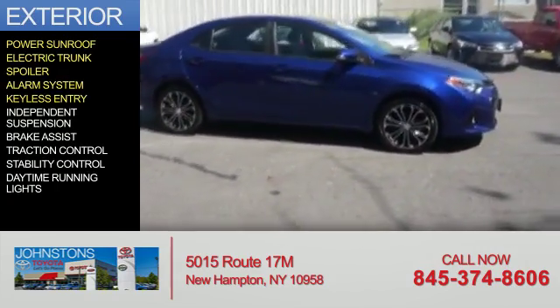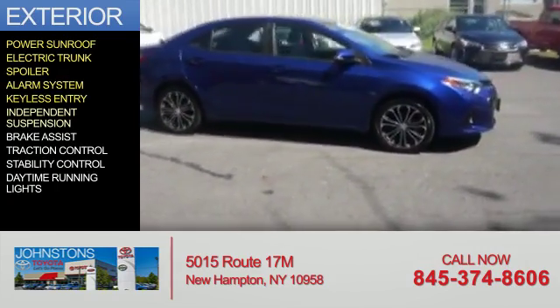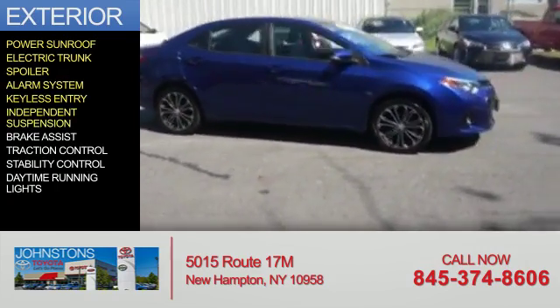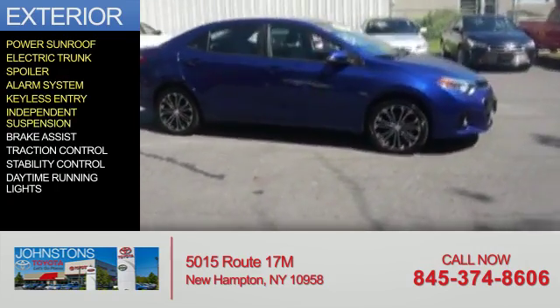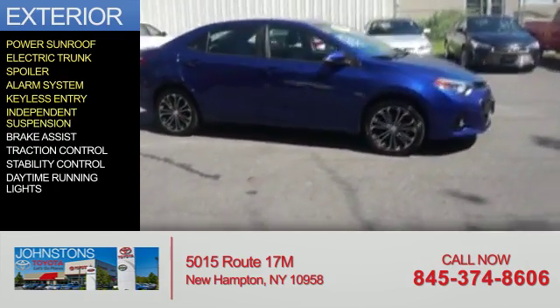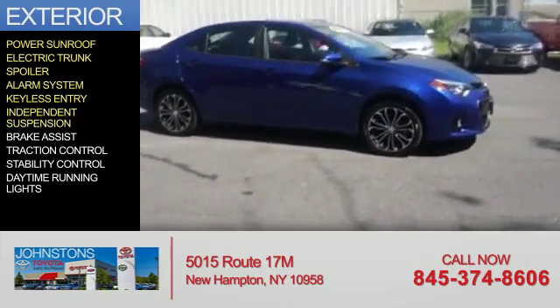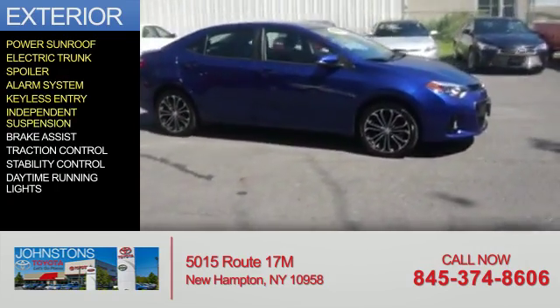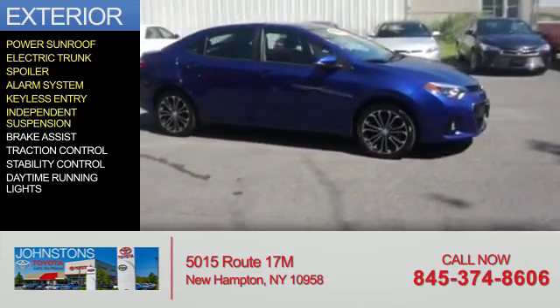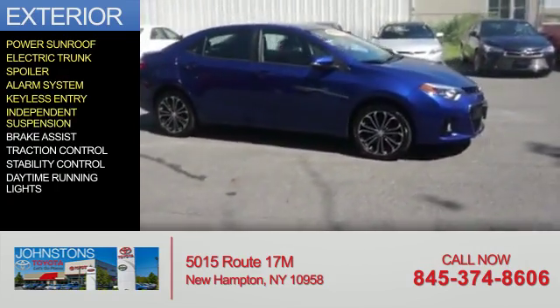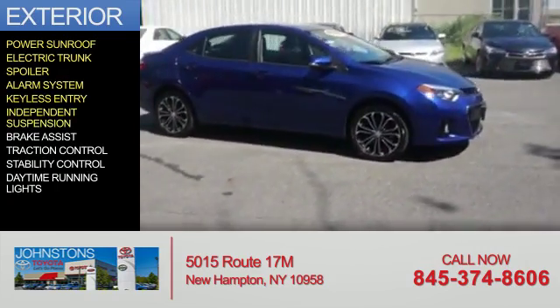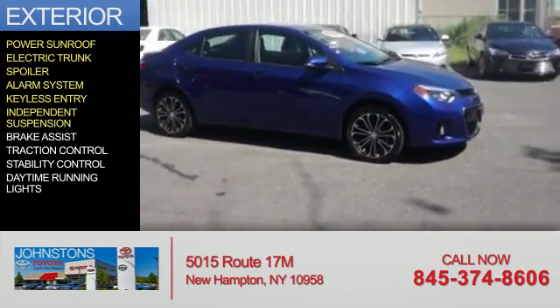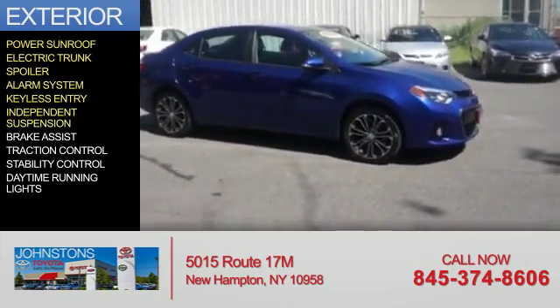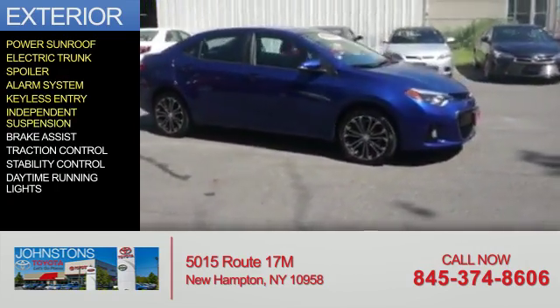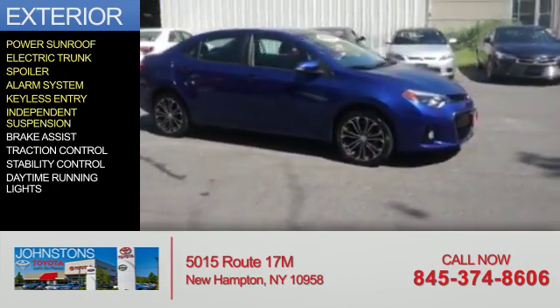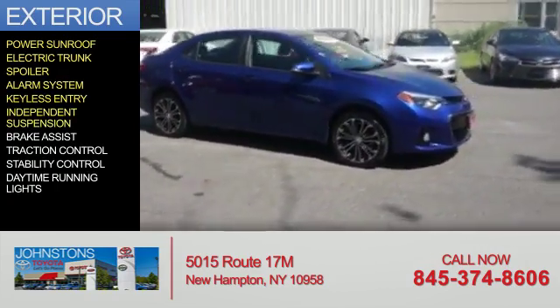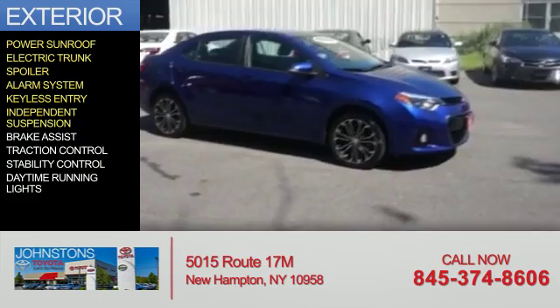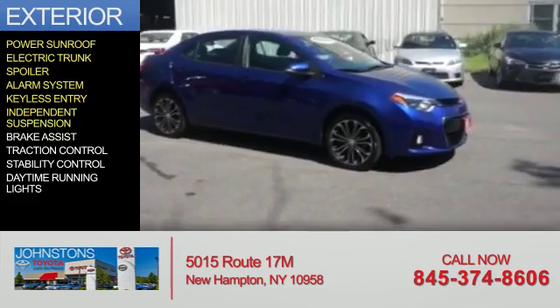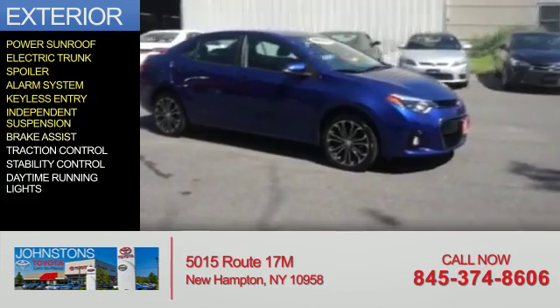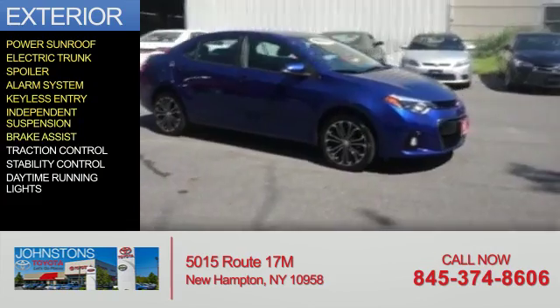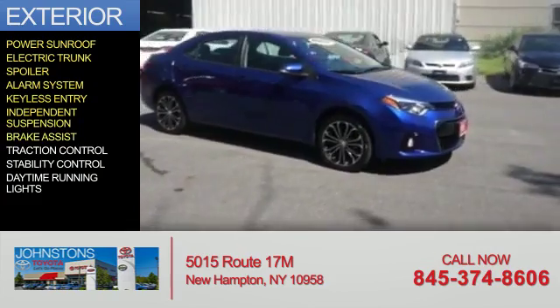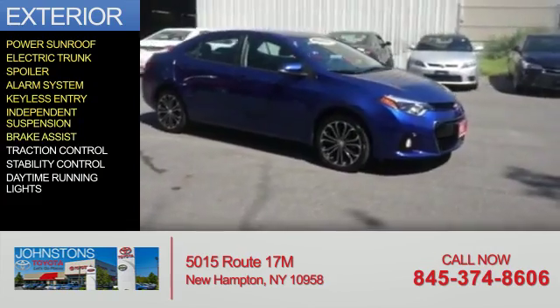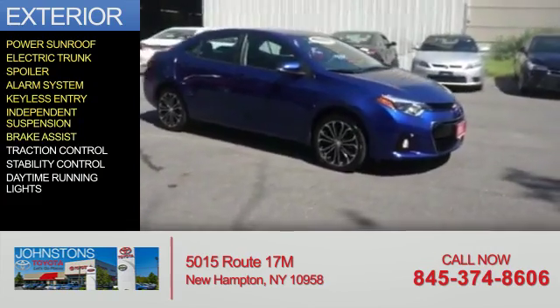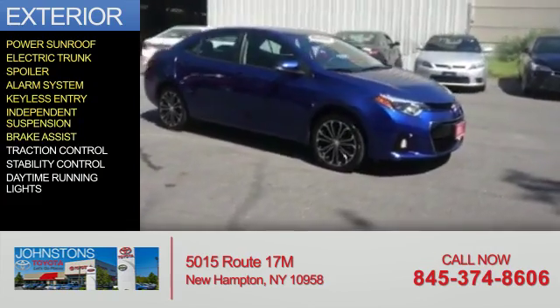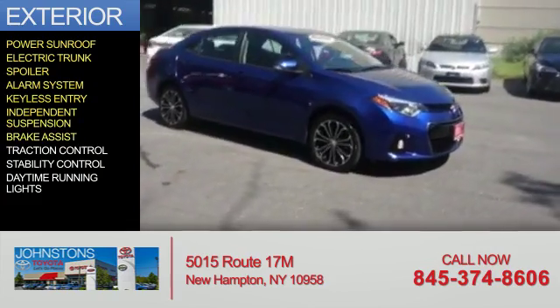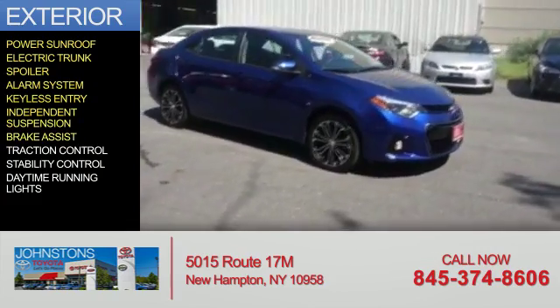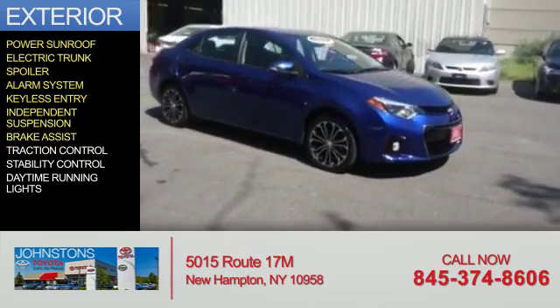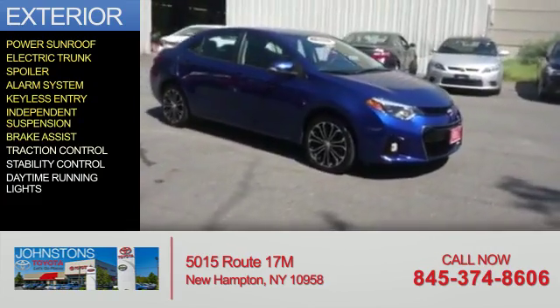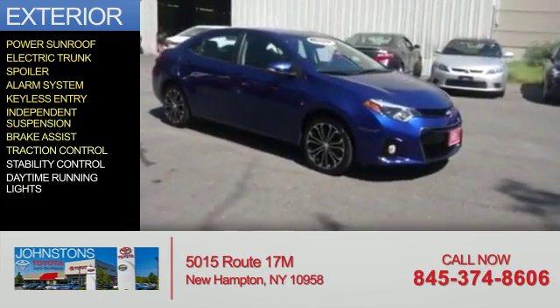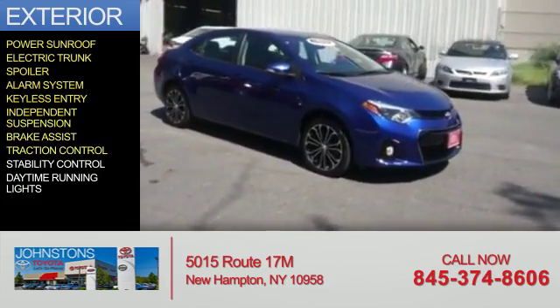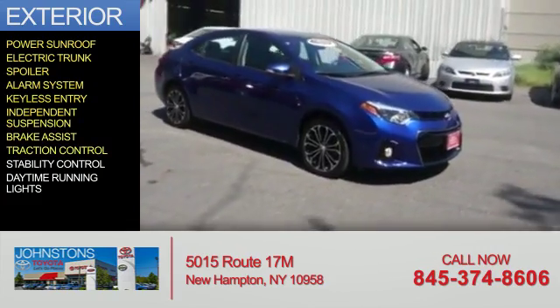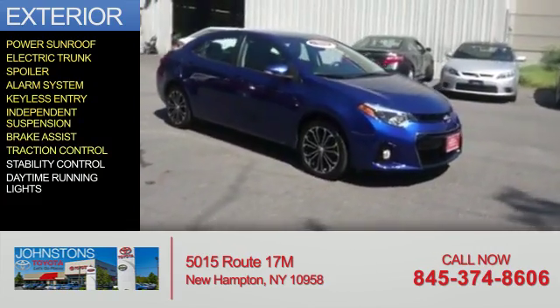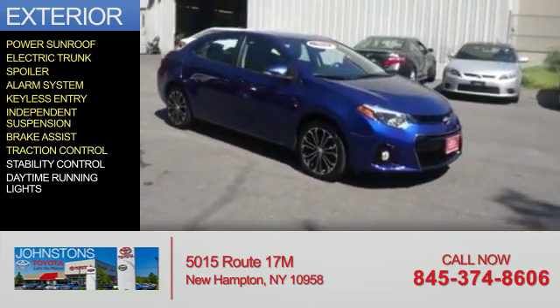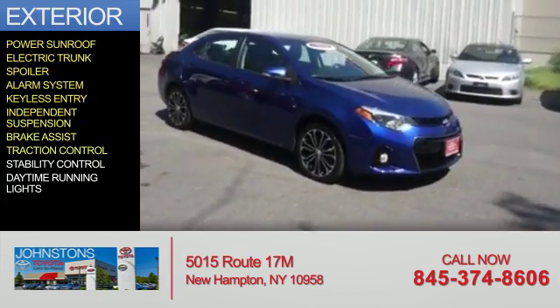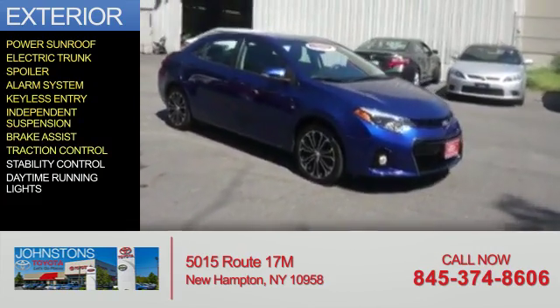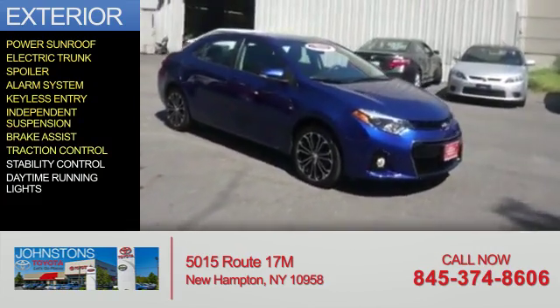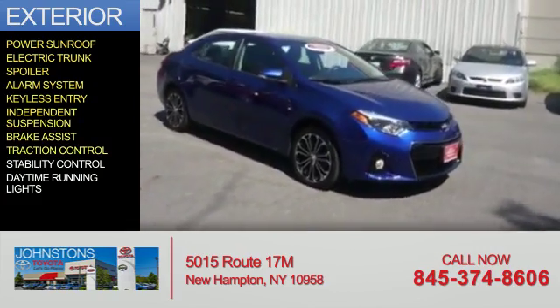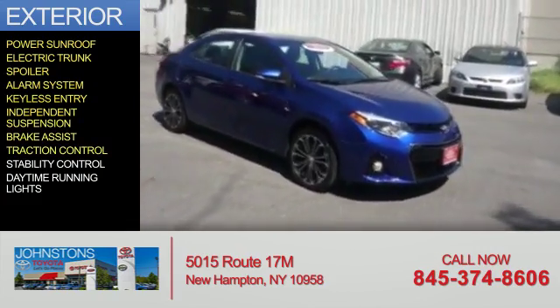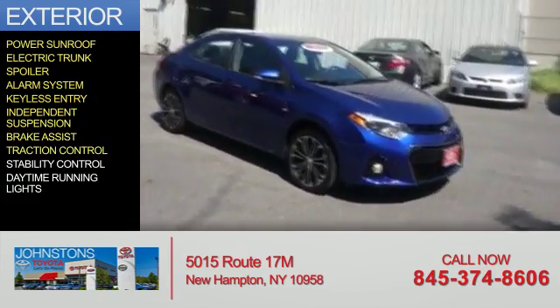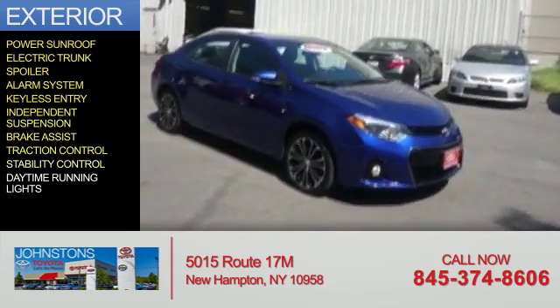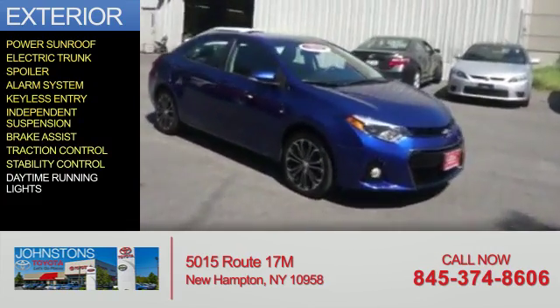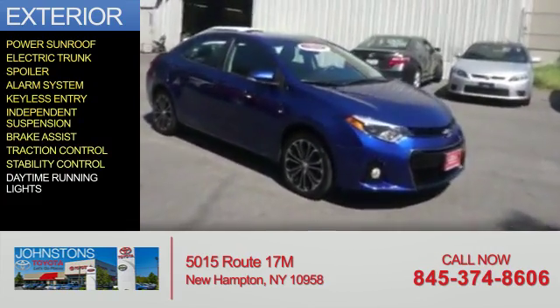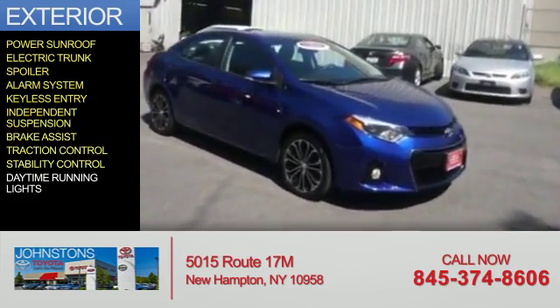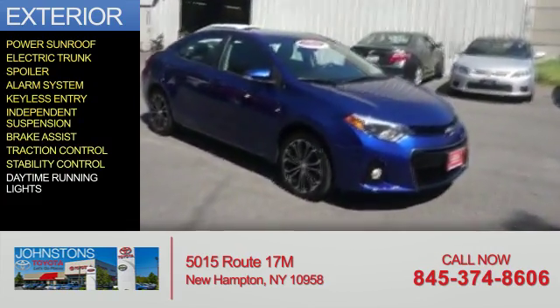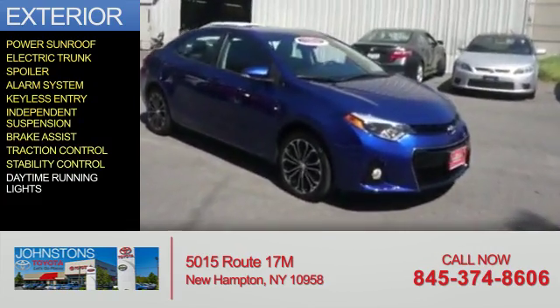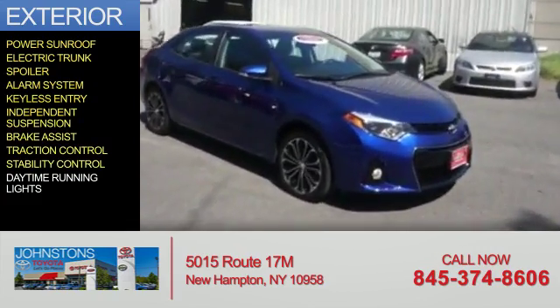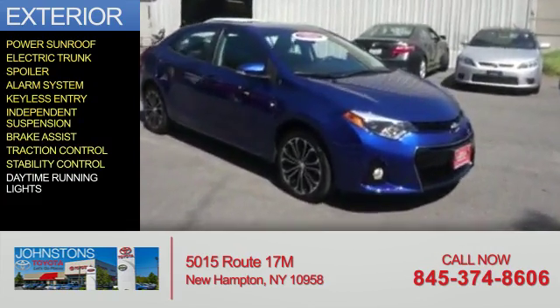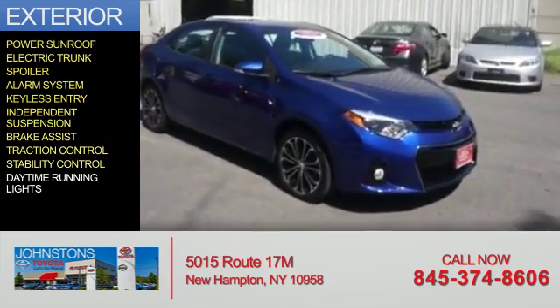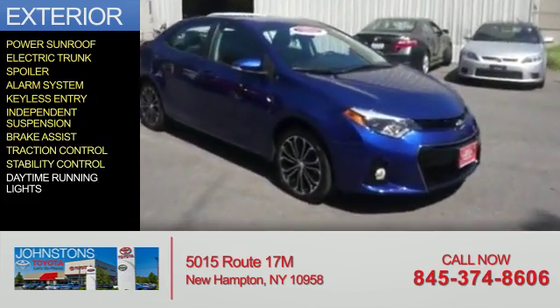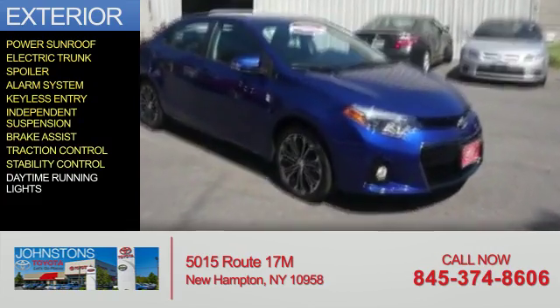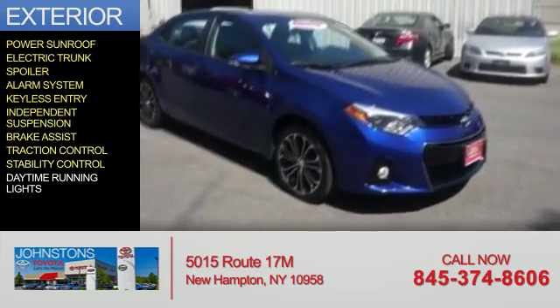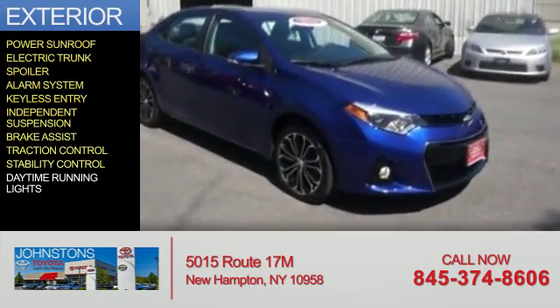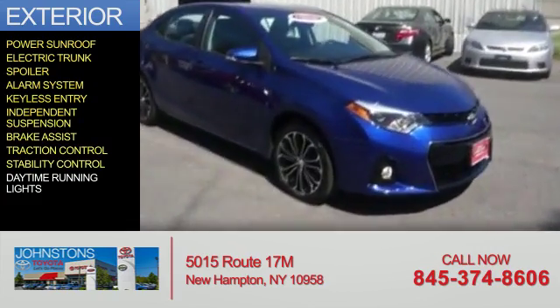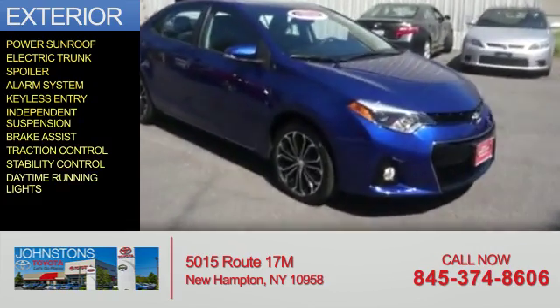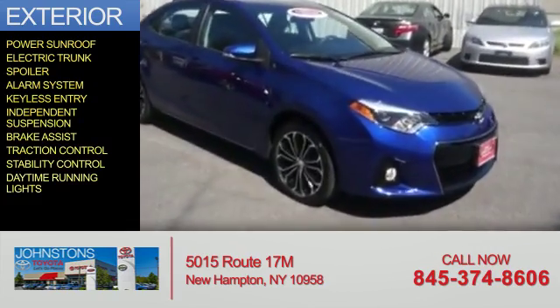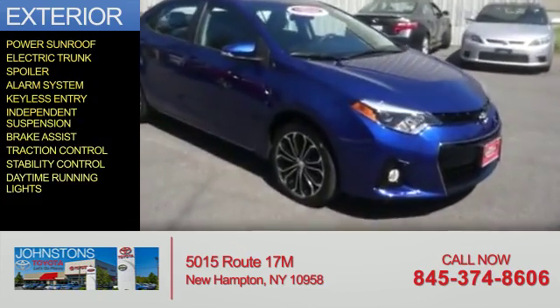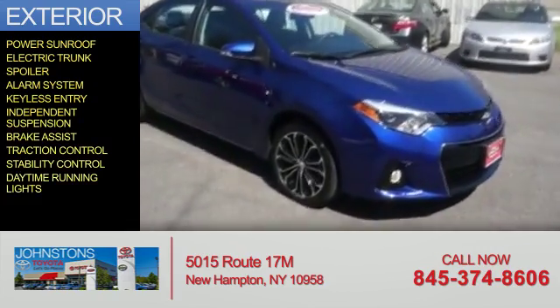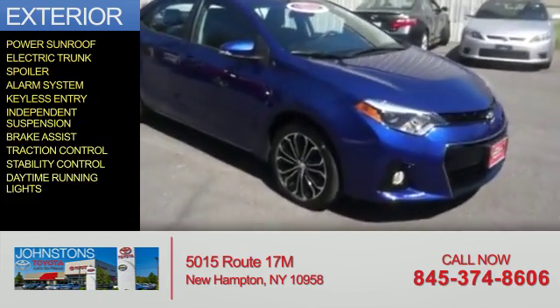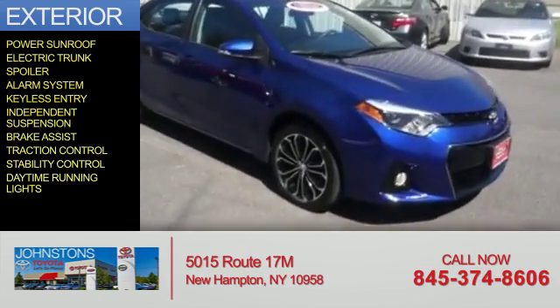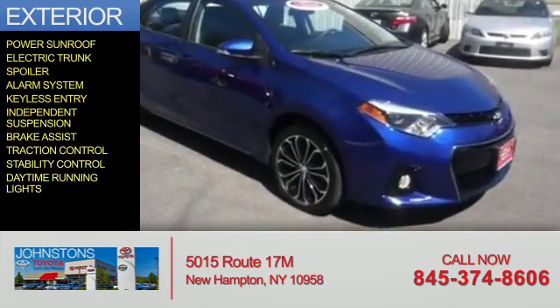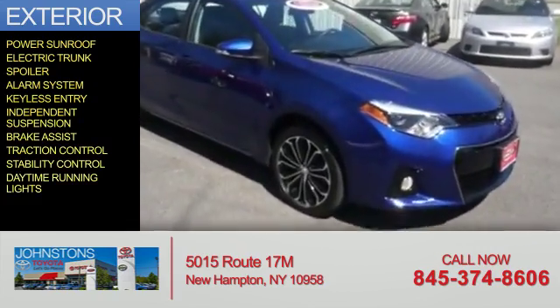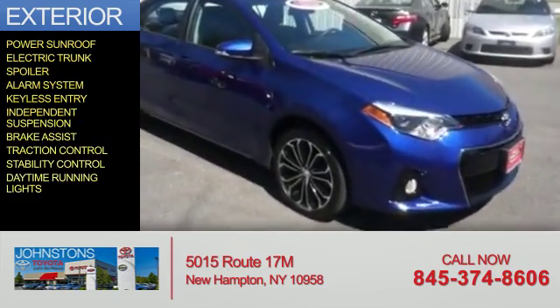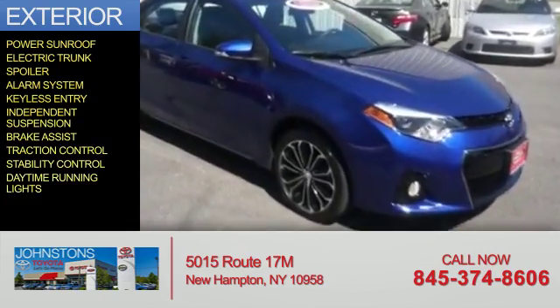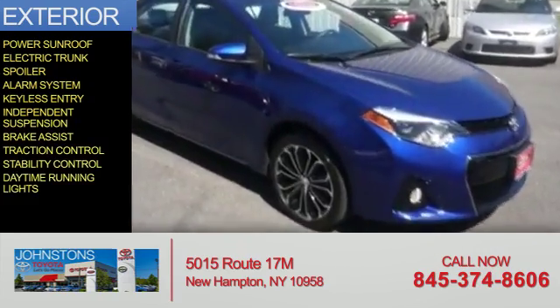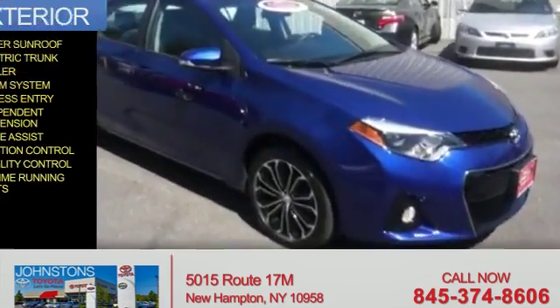Additional features include independent suspension, brake assist, traction control, stability control, and daytime running lights.